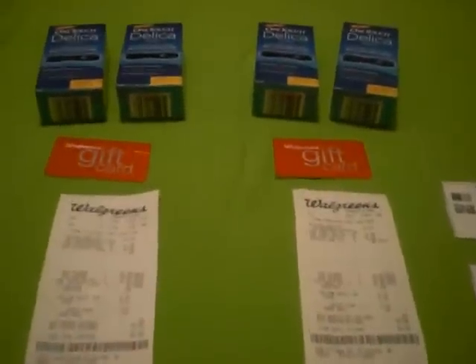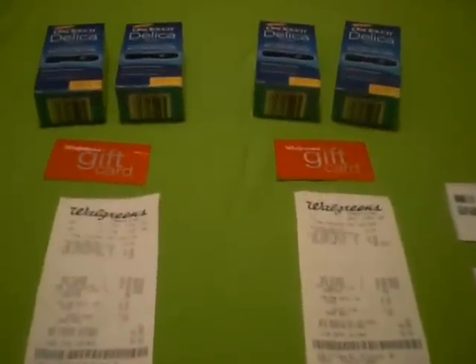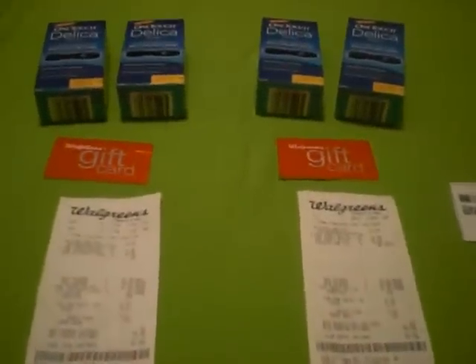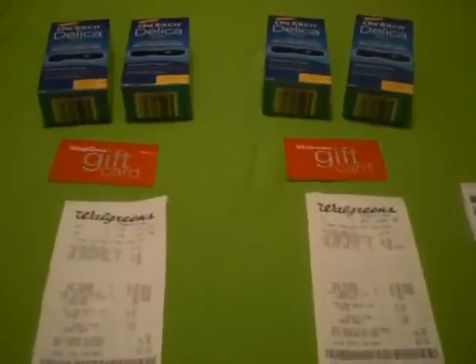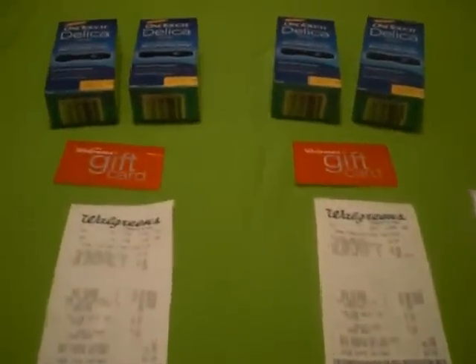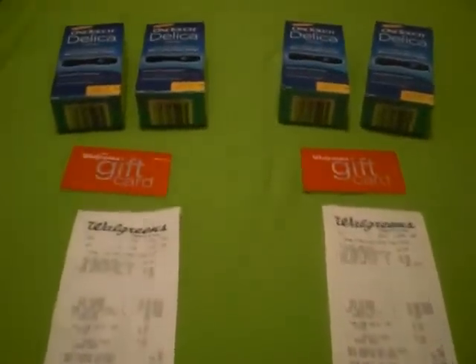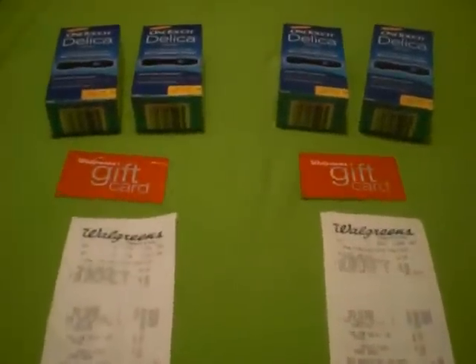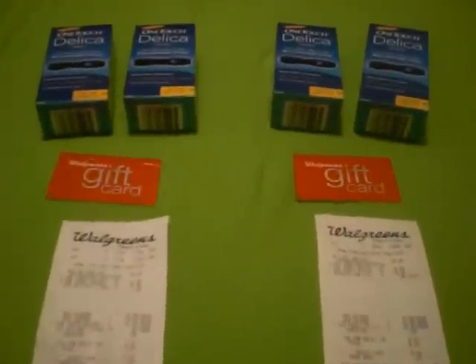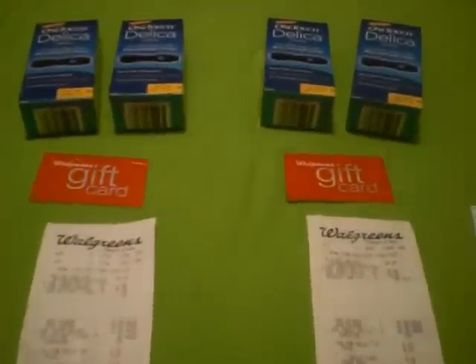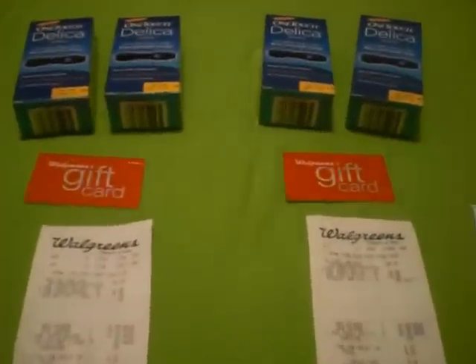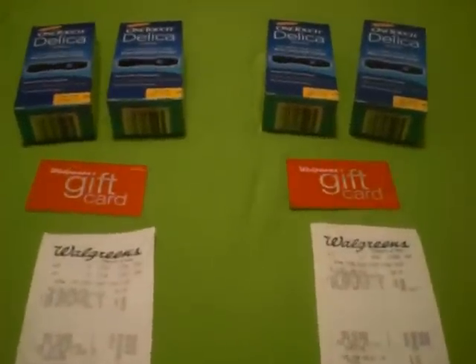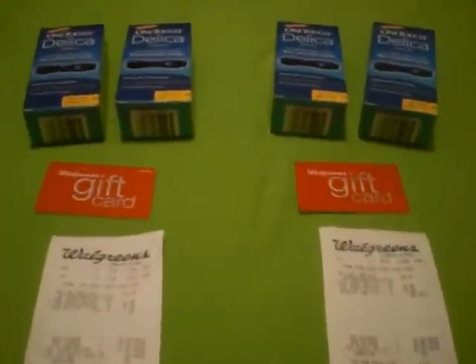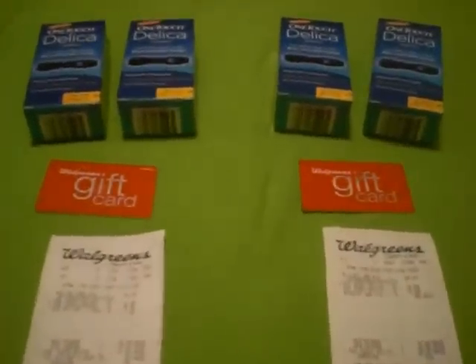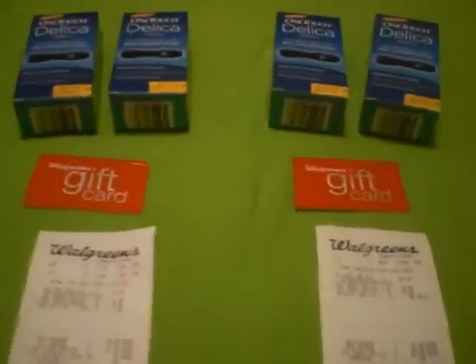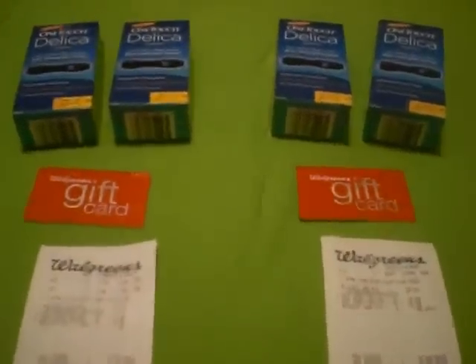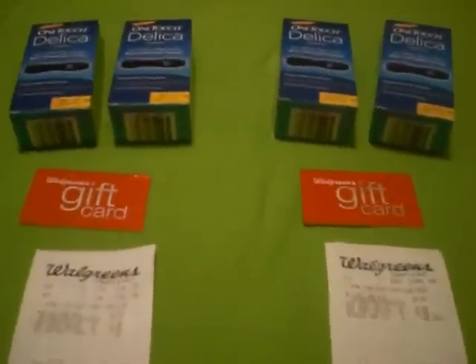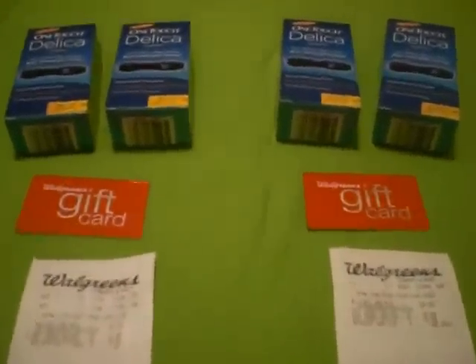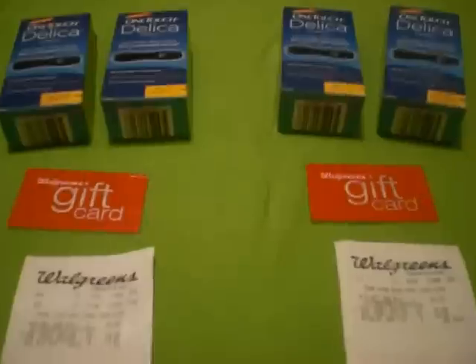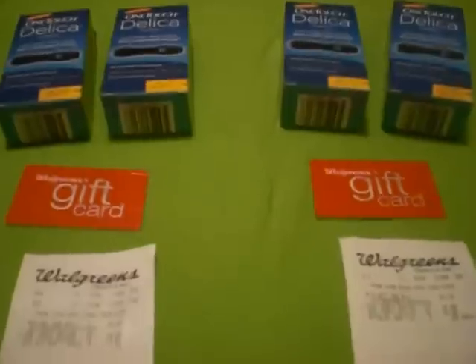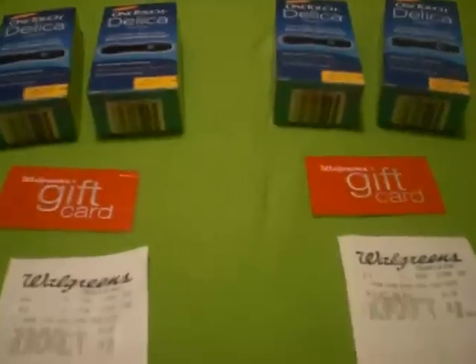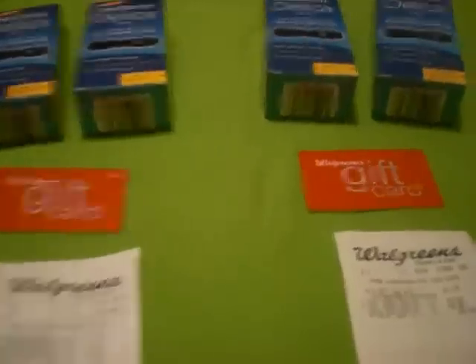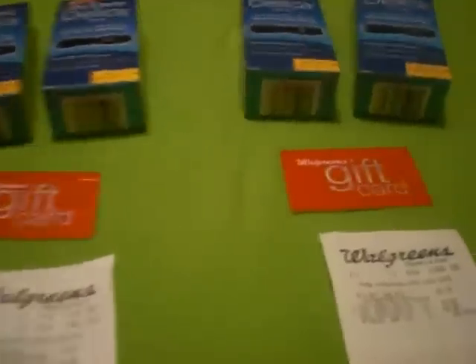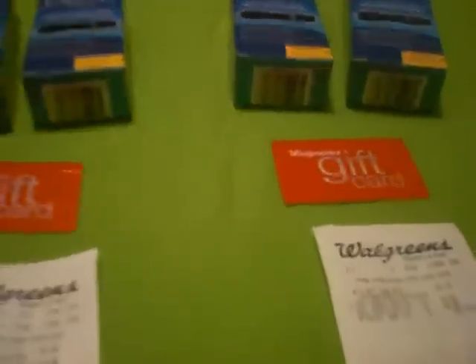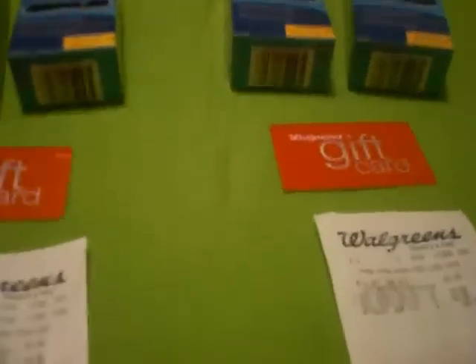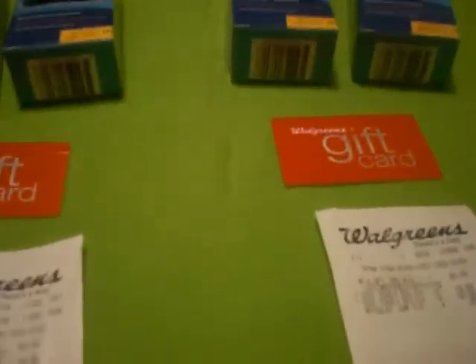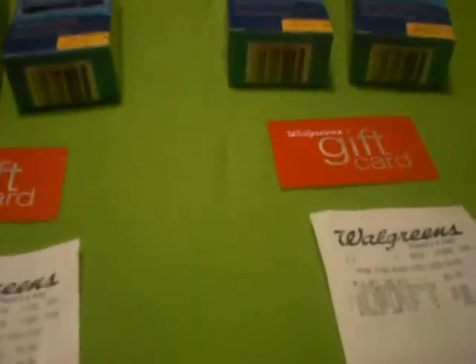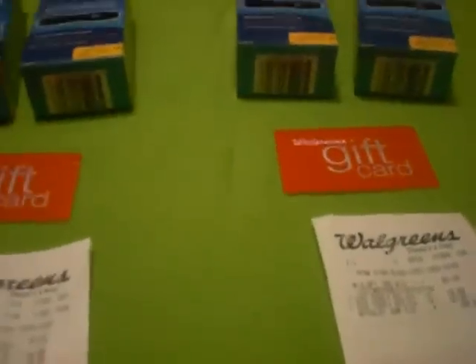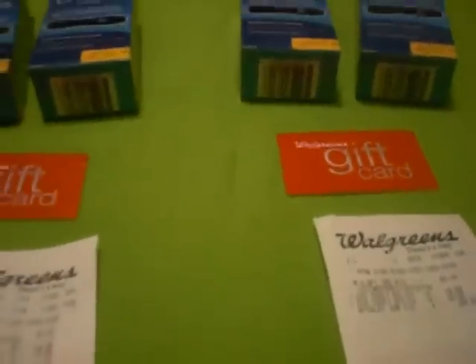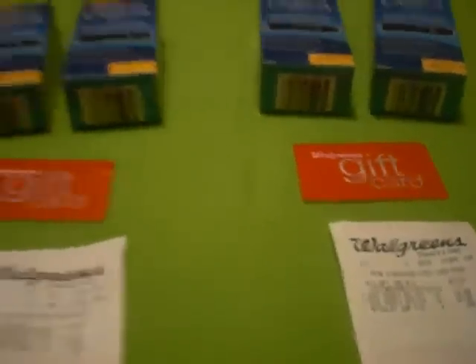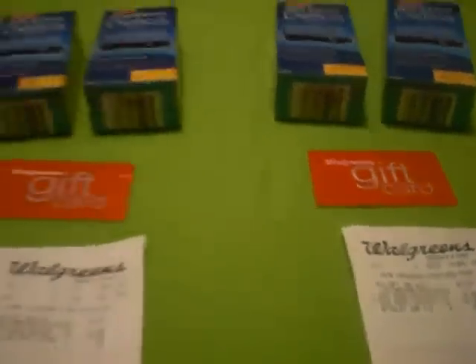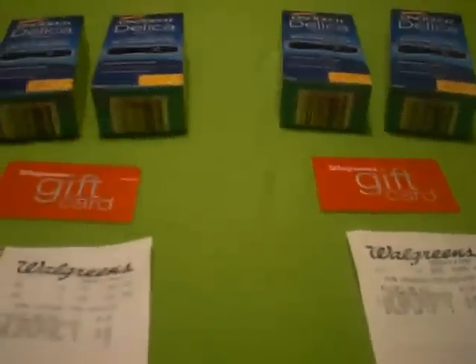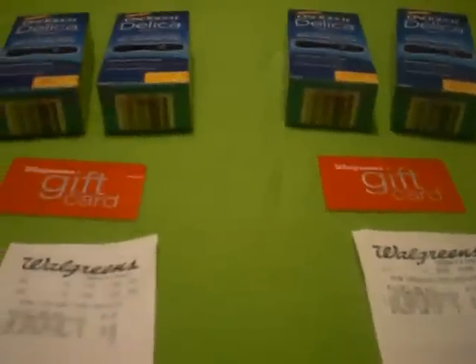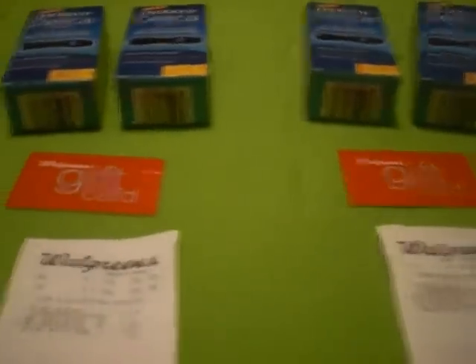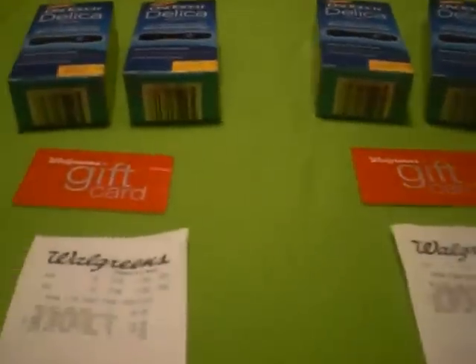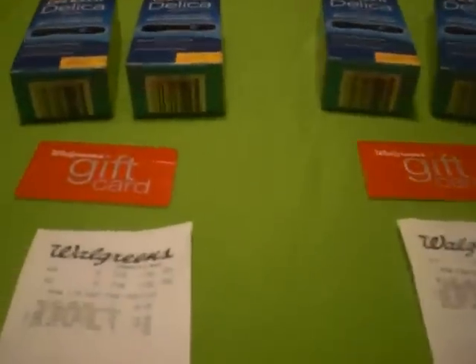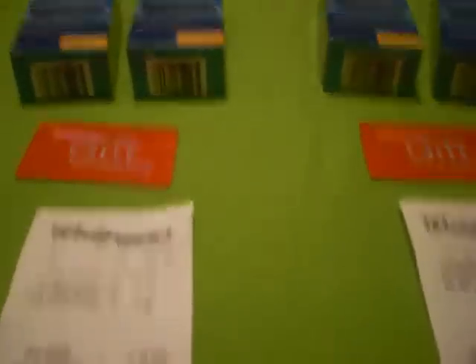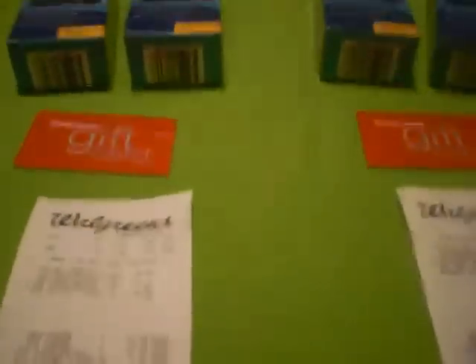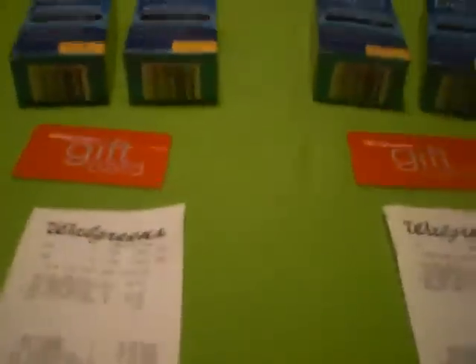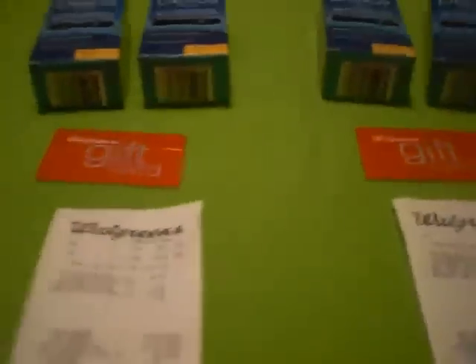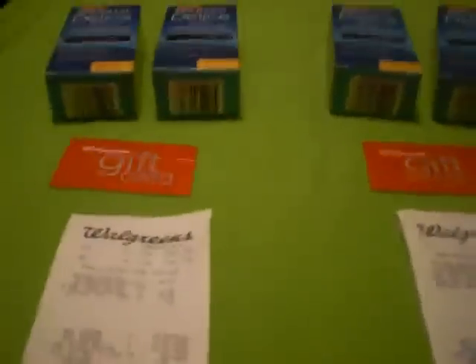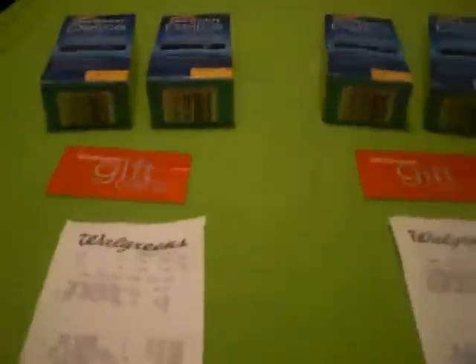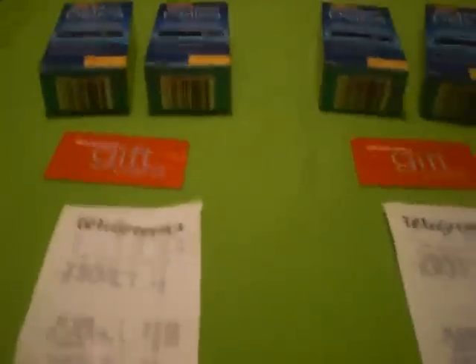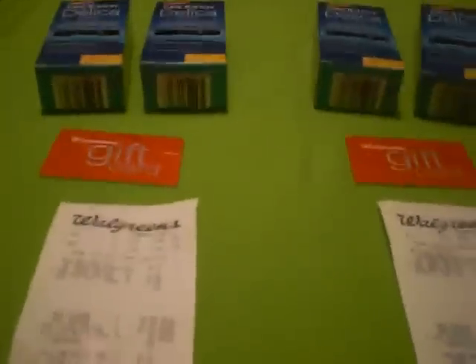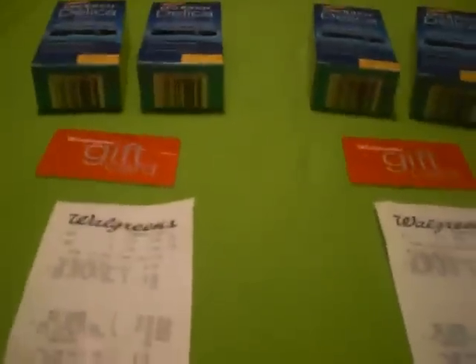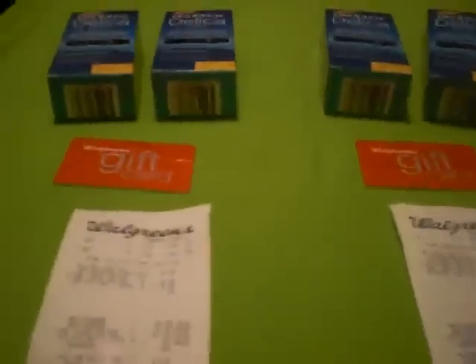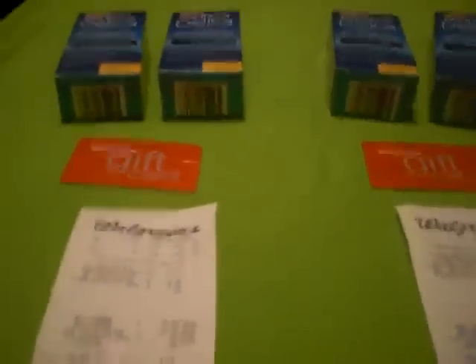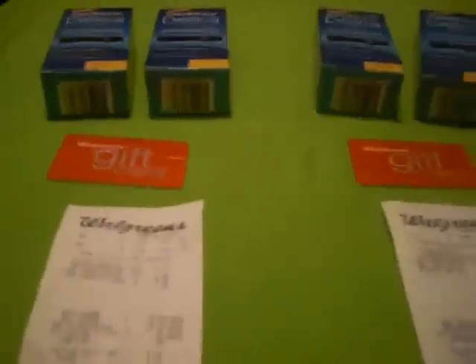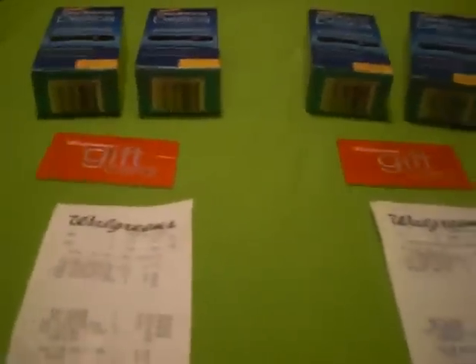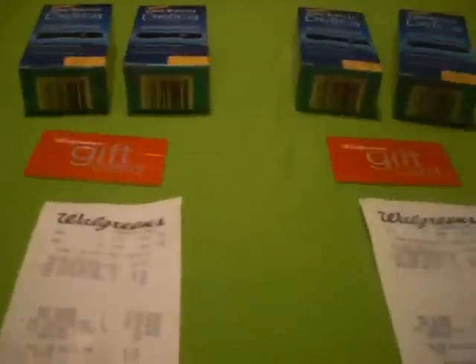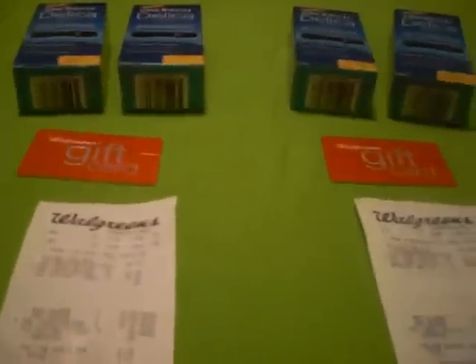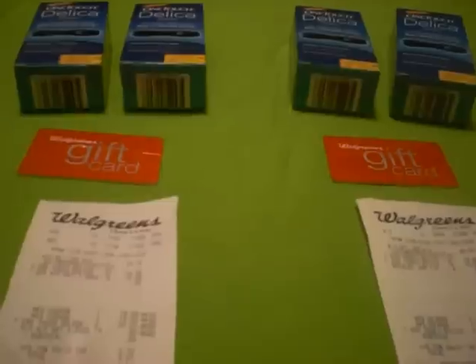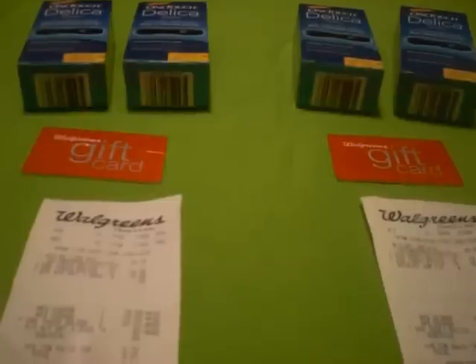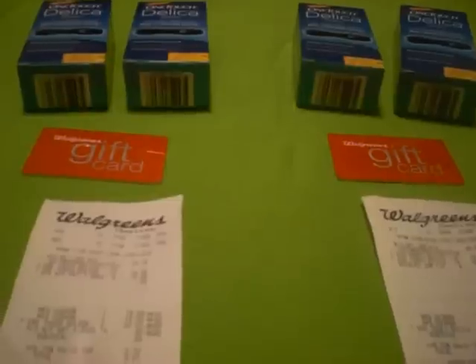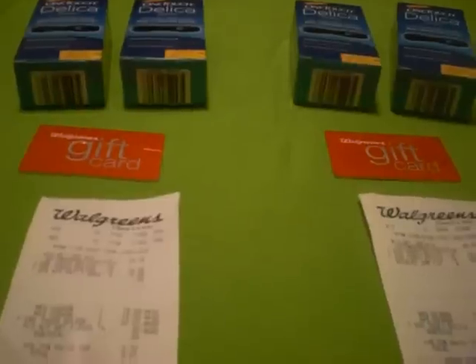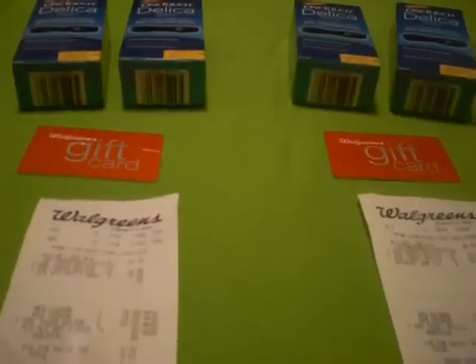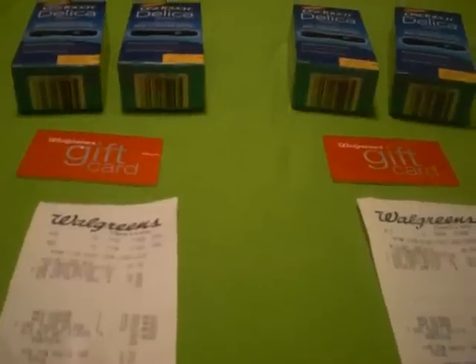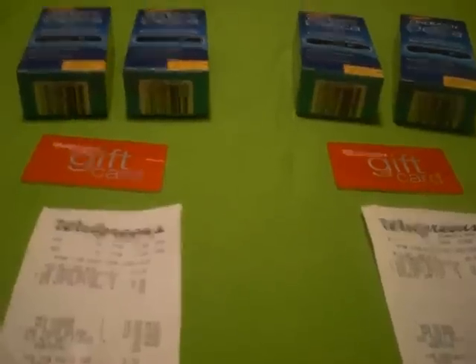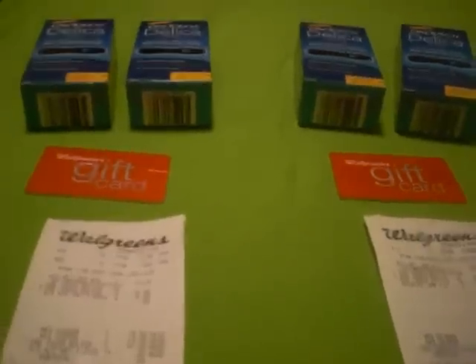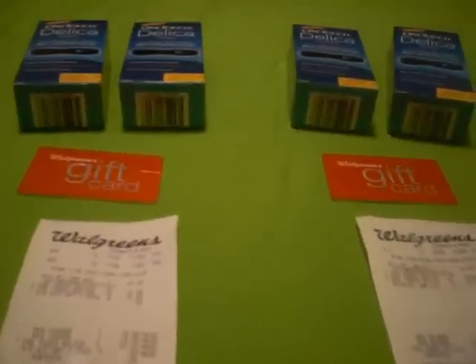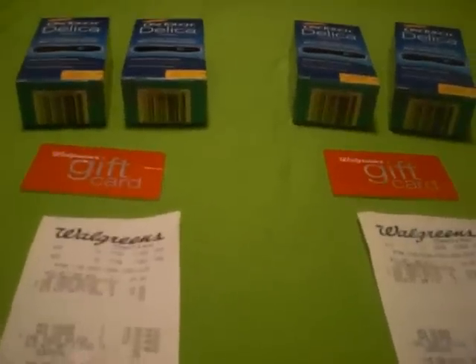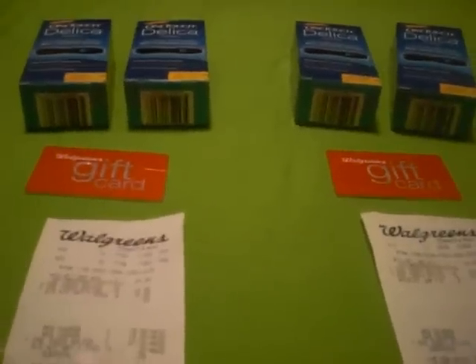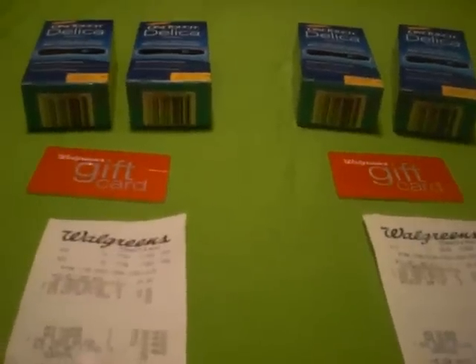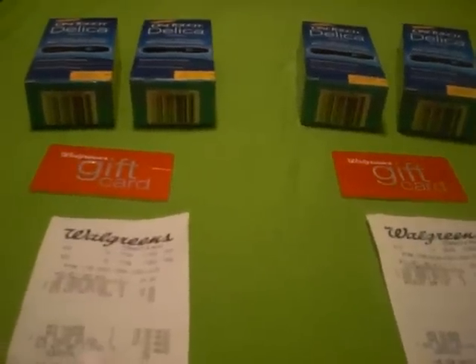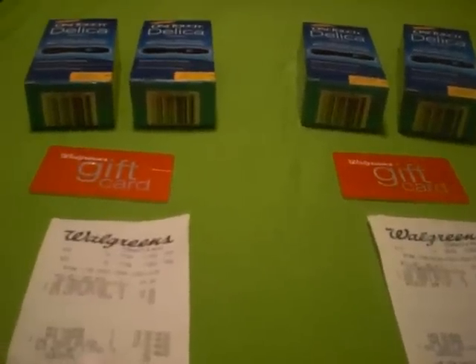What's going on YouTube? Welcome to another edition of Sweet Discounts TV on YouTube. I'm just going to show you a quick haul from Walgreens.